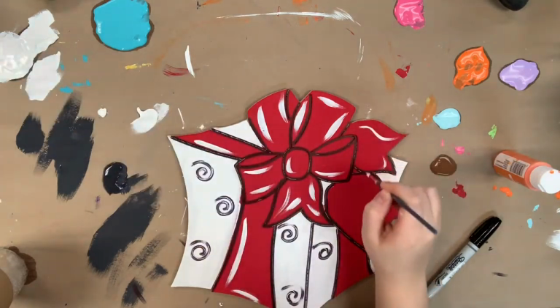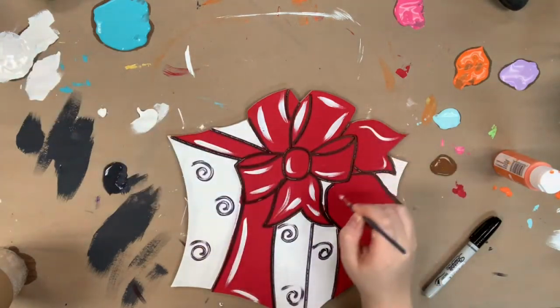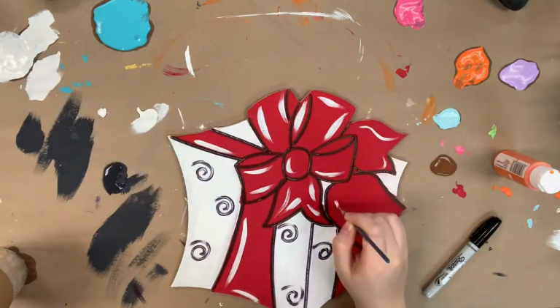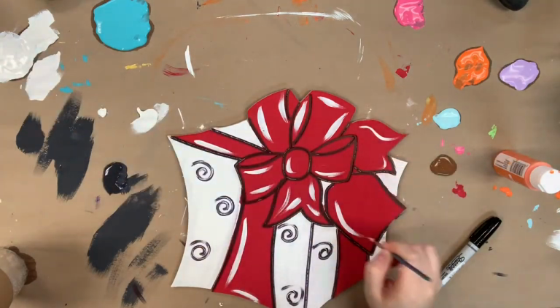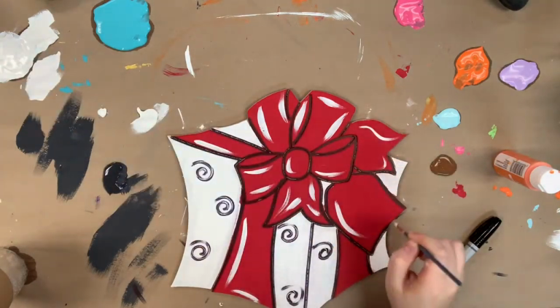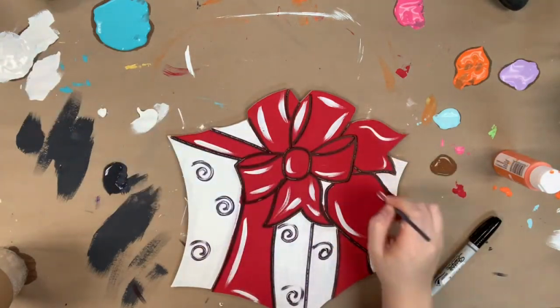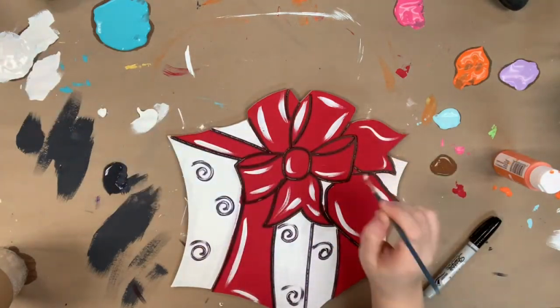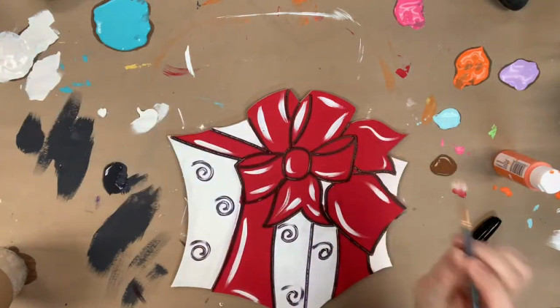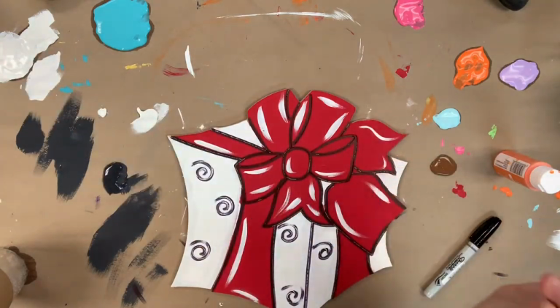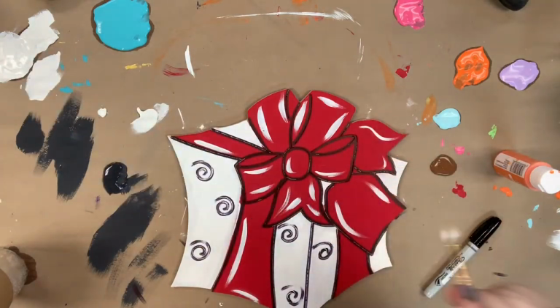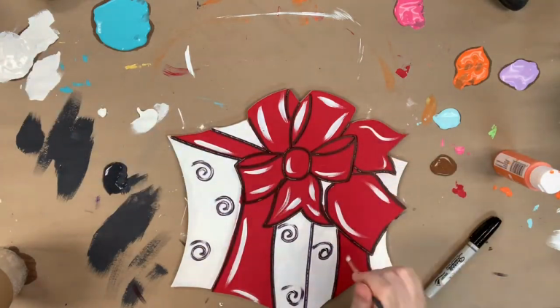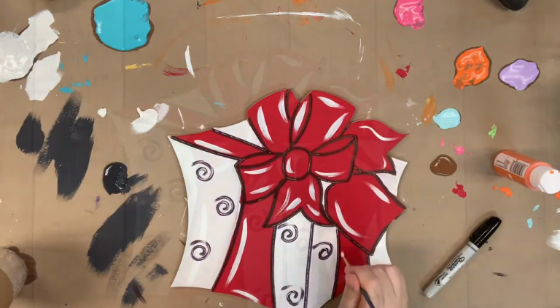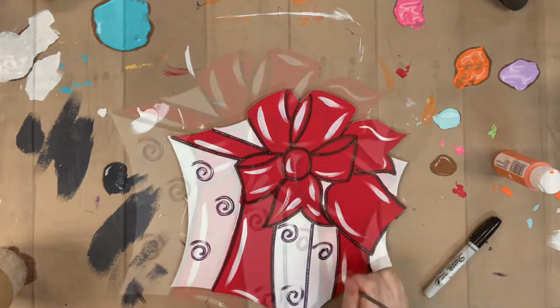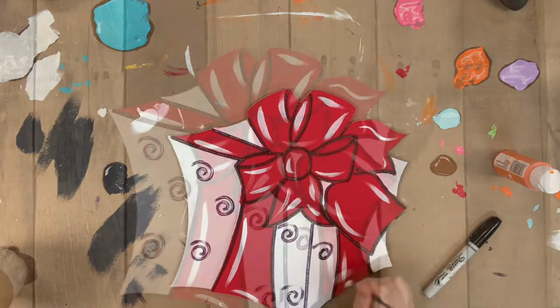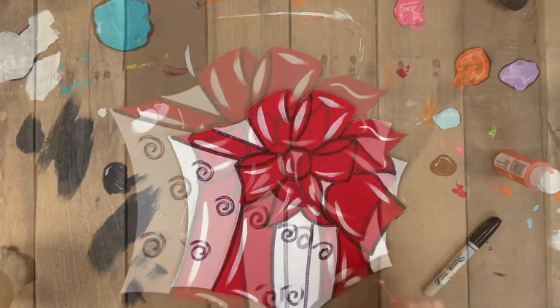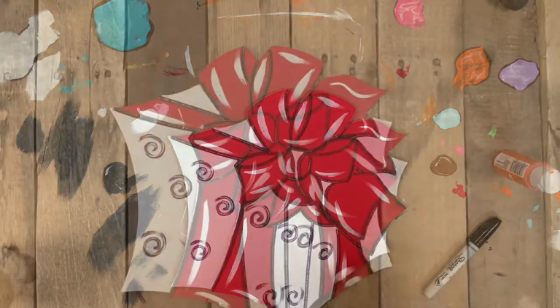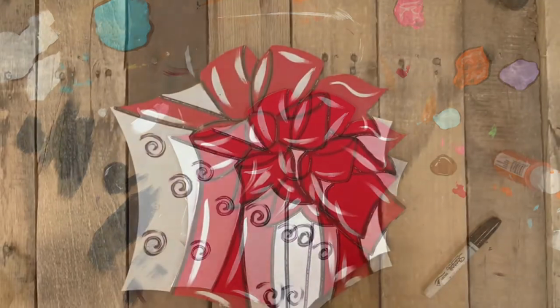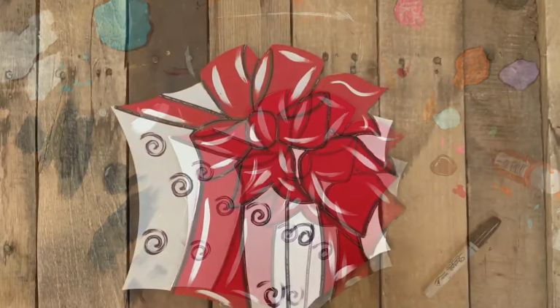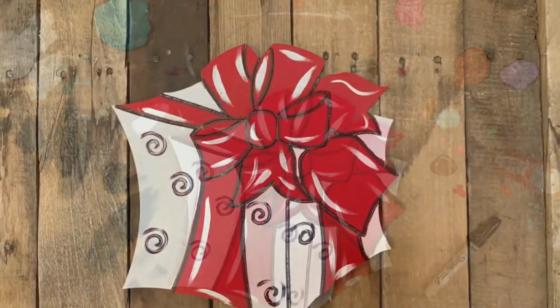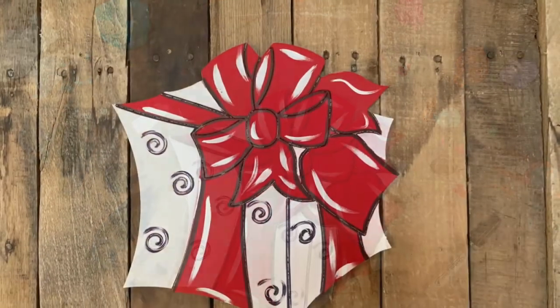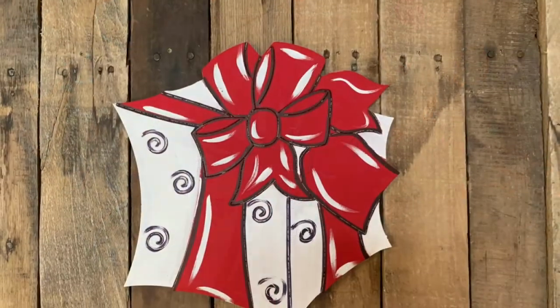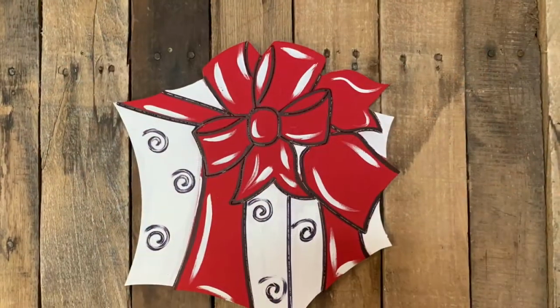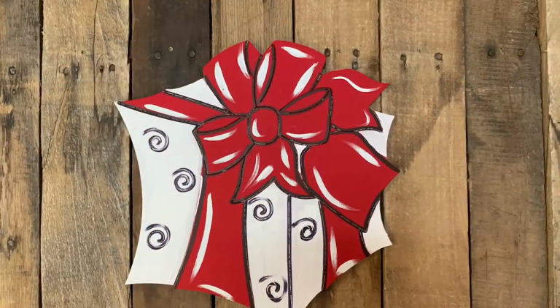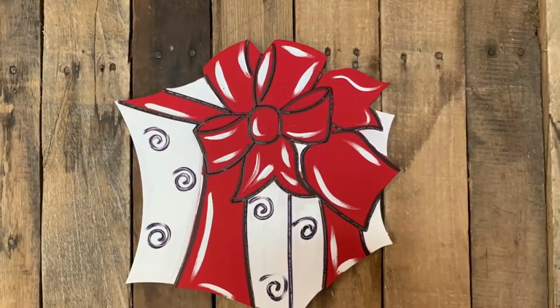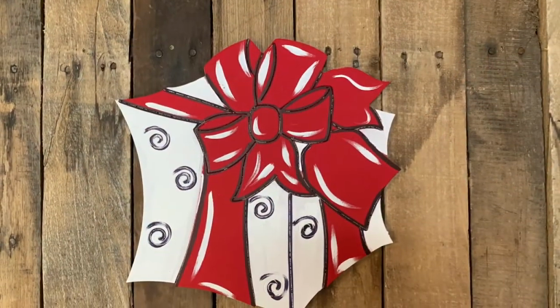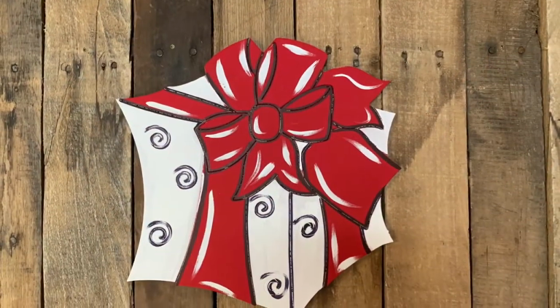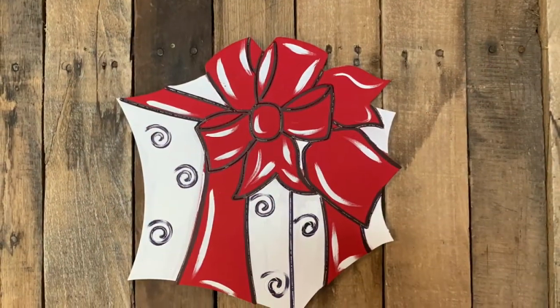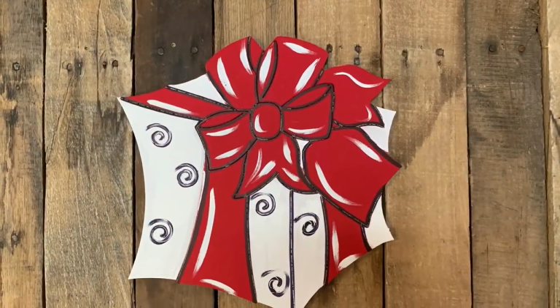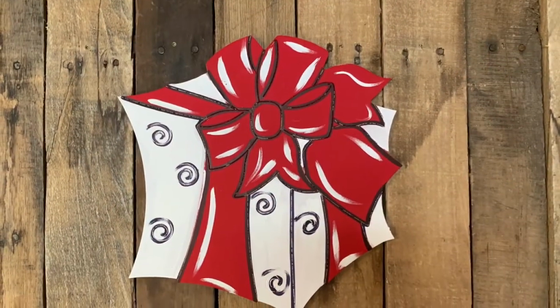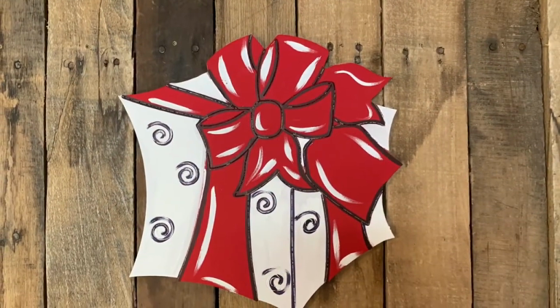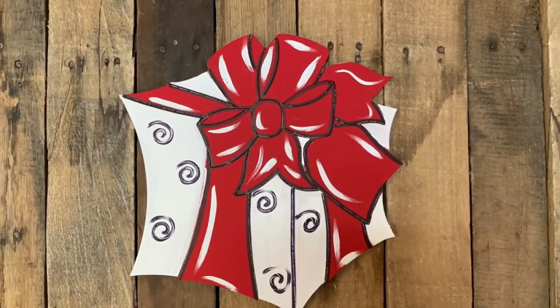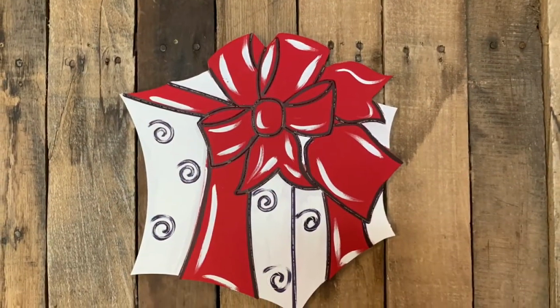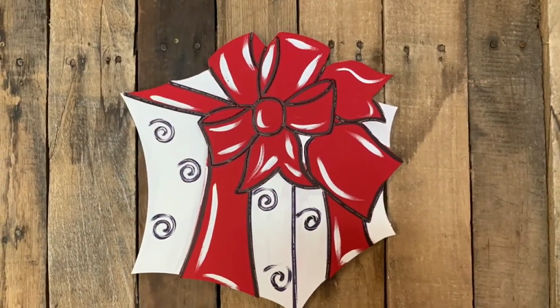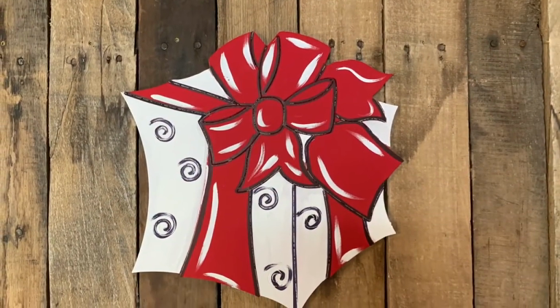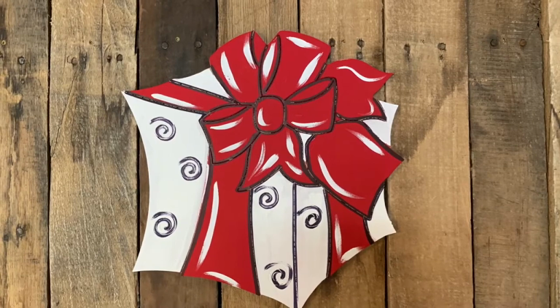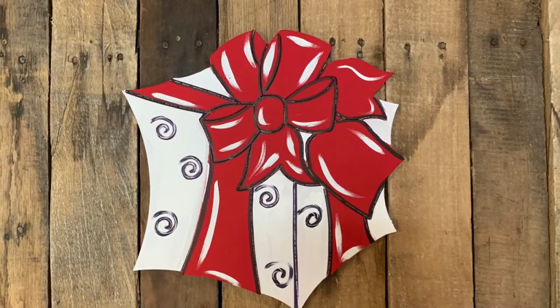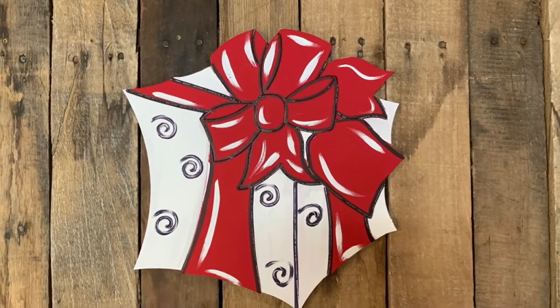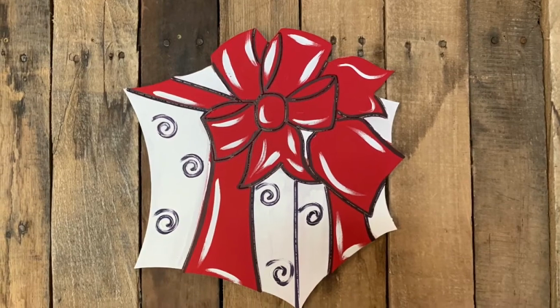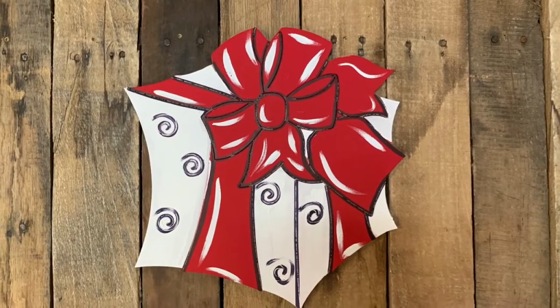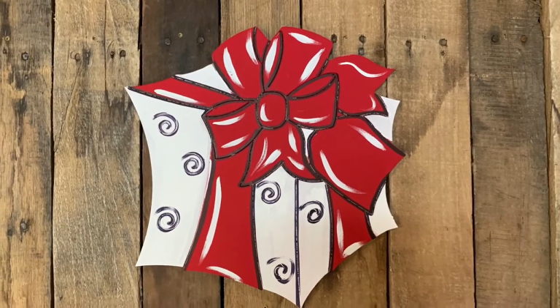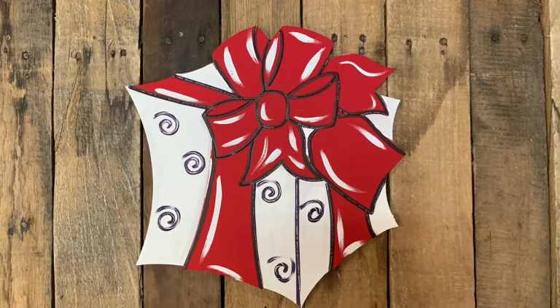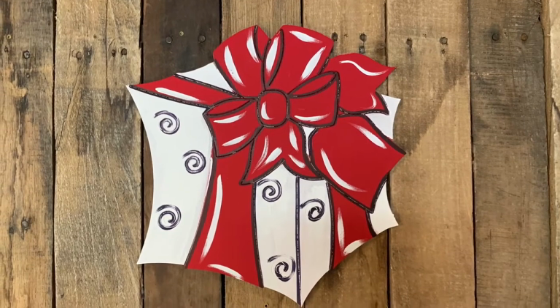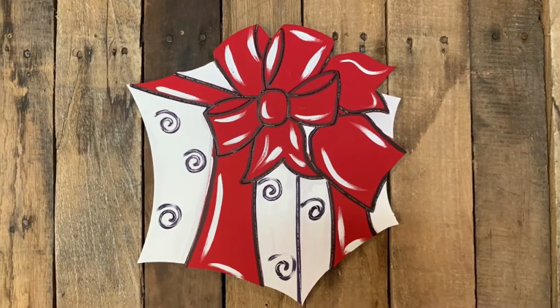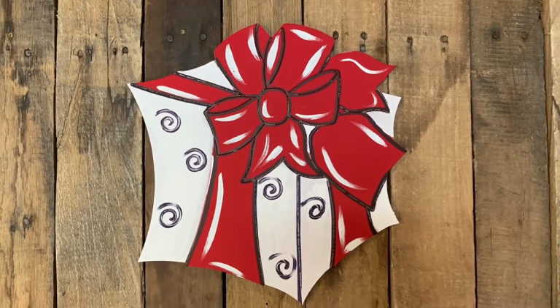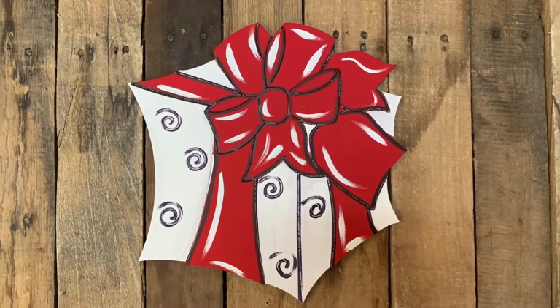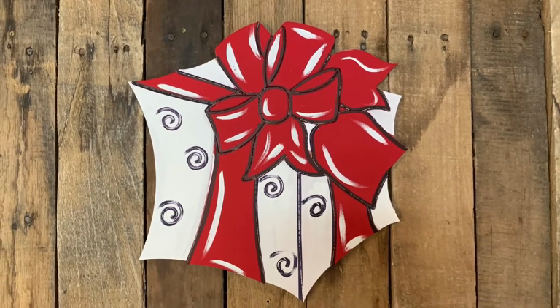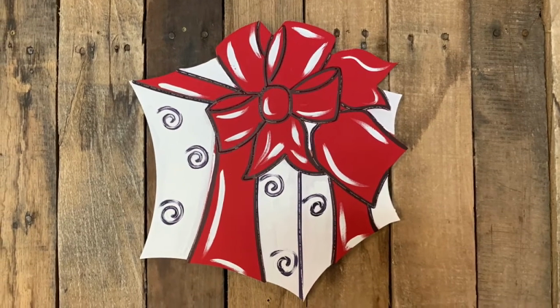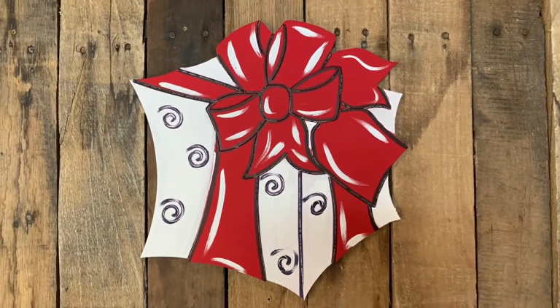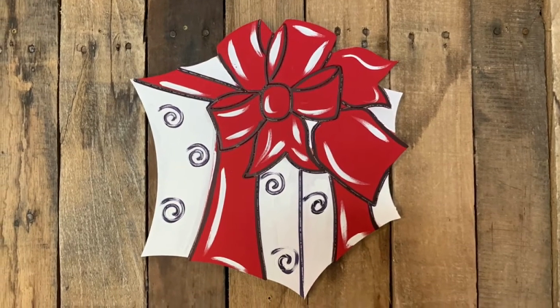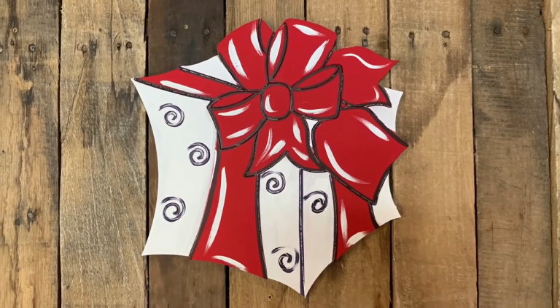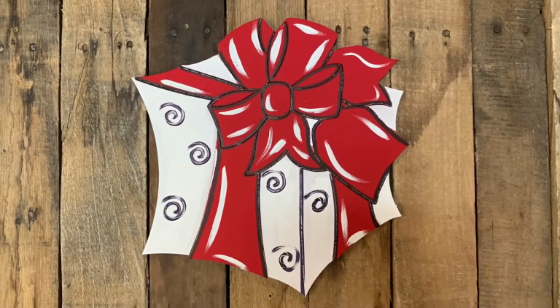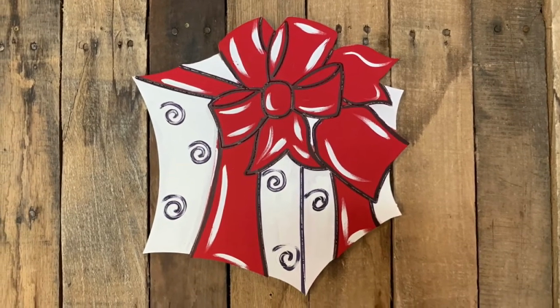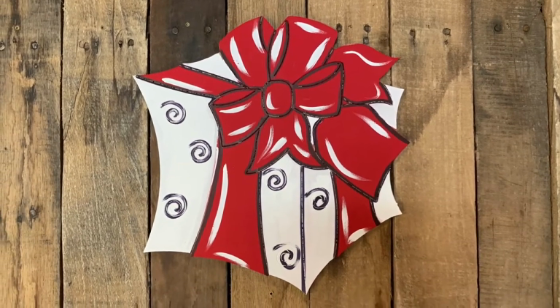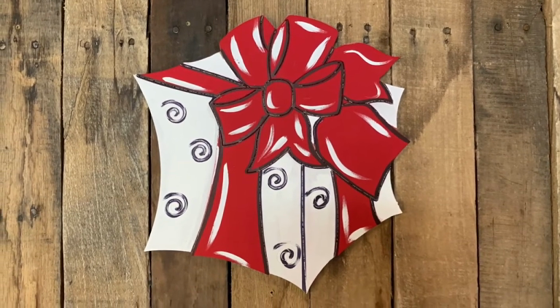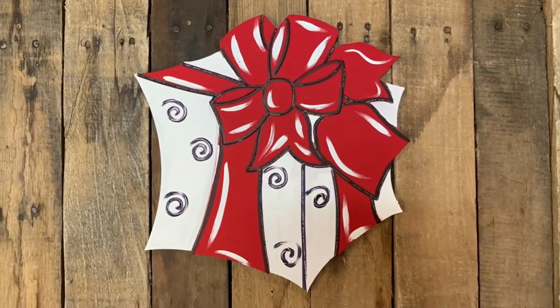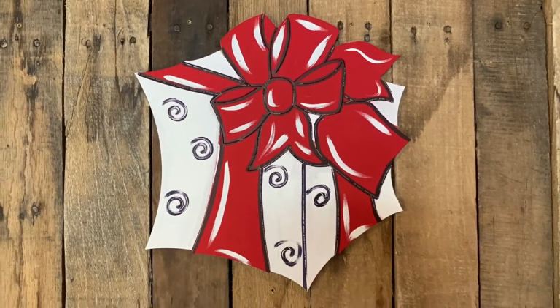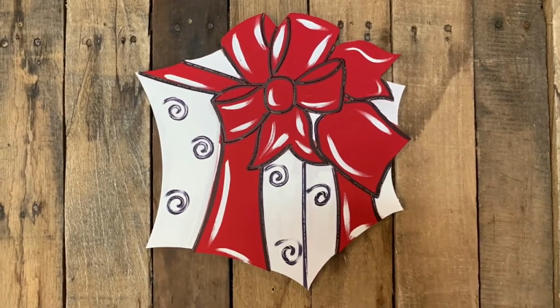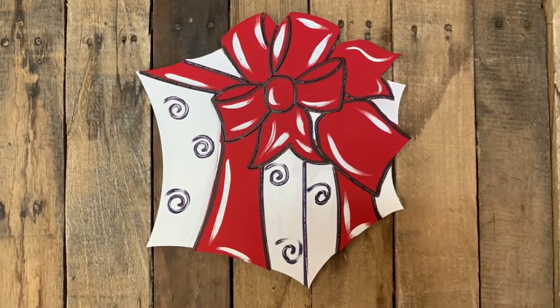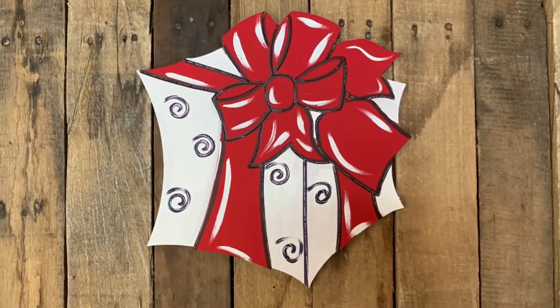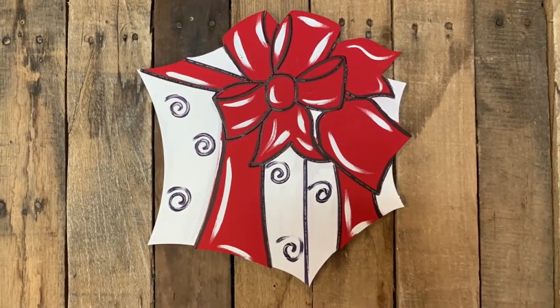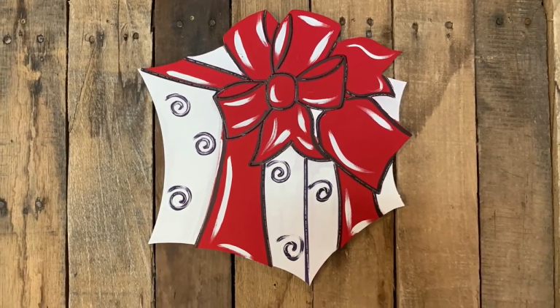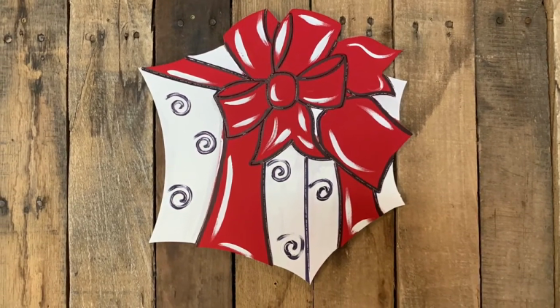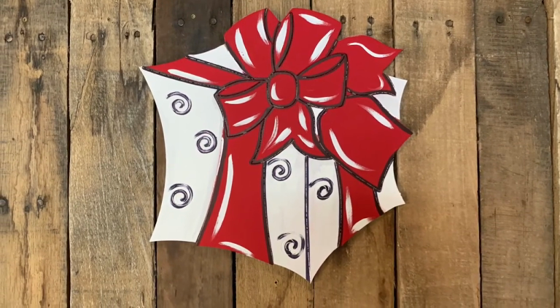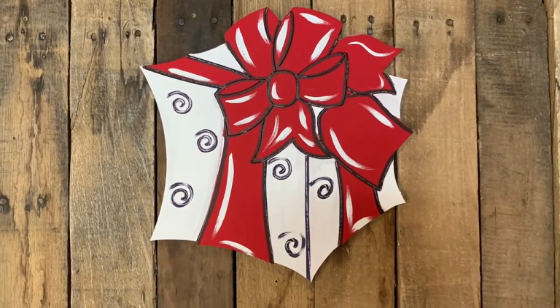And then you could go in and on the present tag, write from Santa or from your last name, and that would be super cute to personalize it.